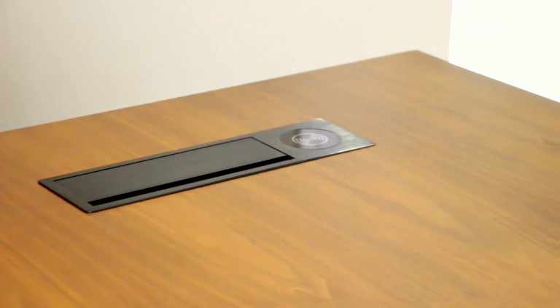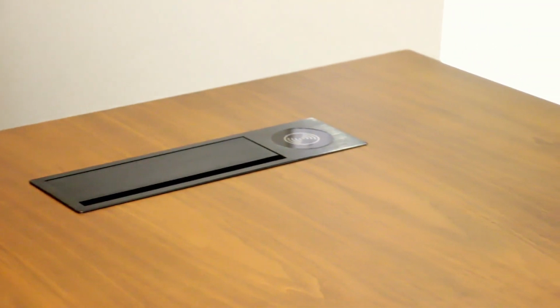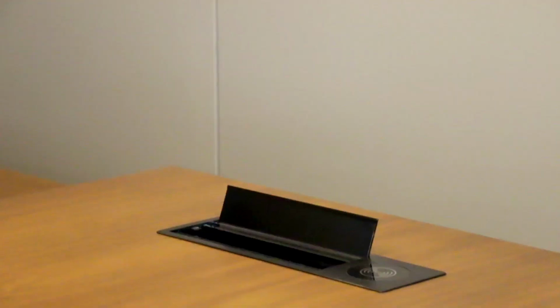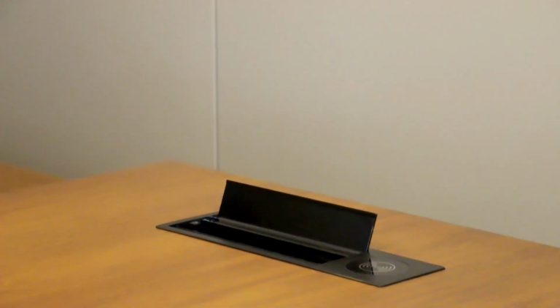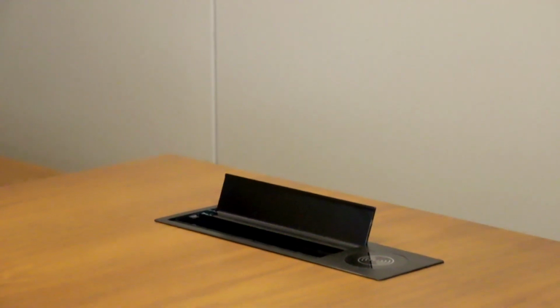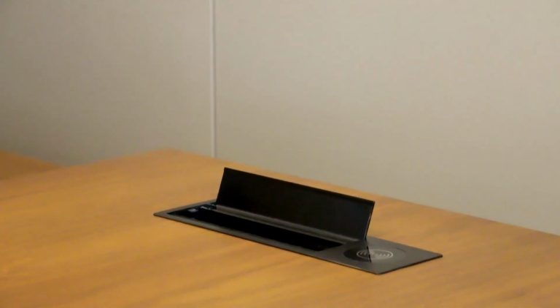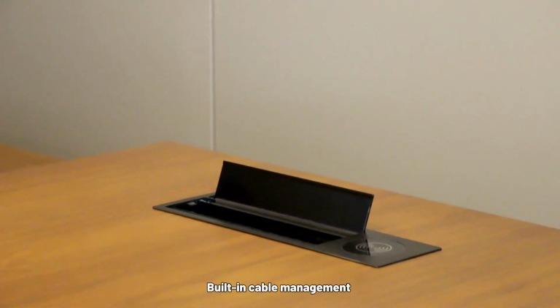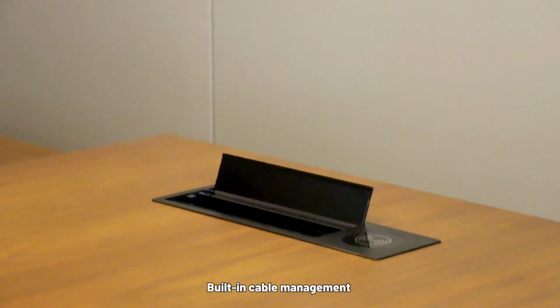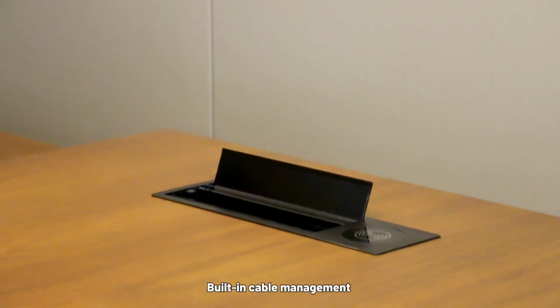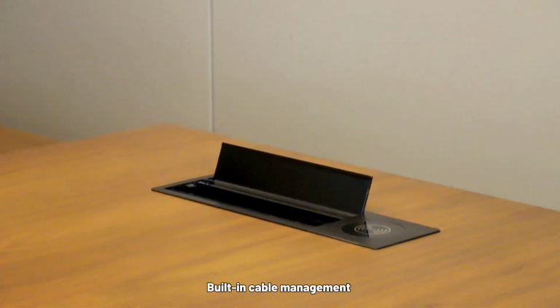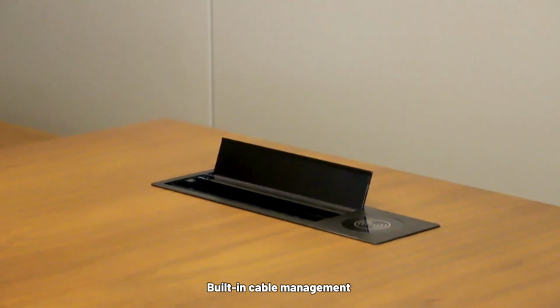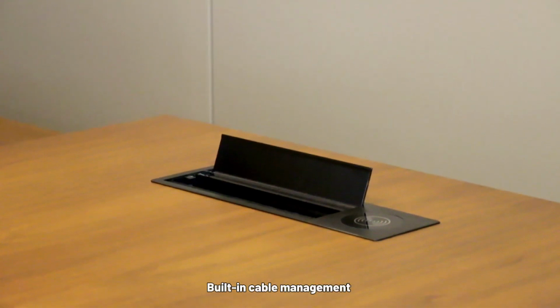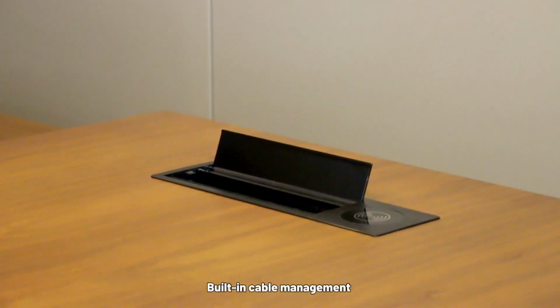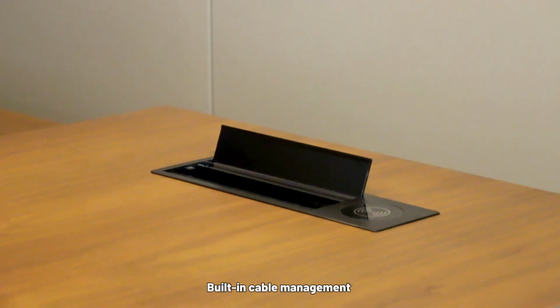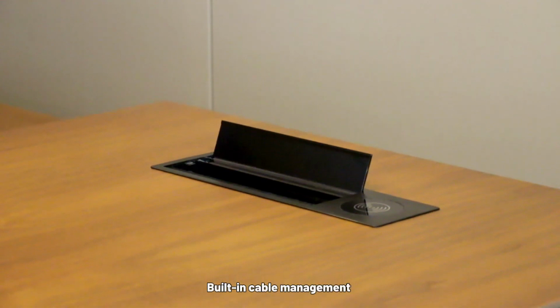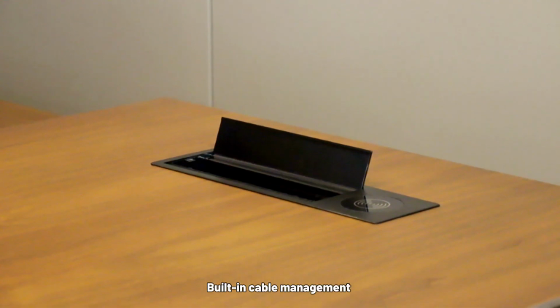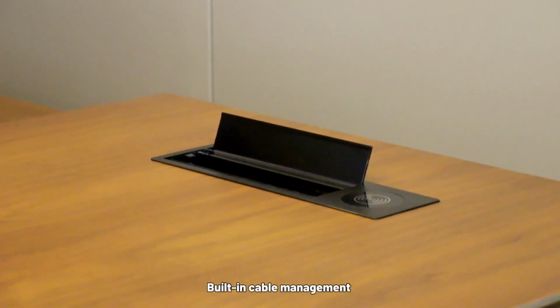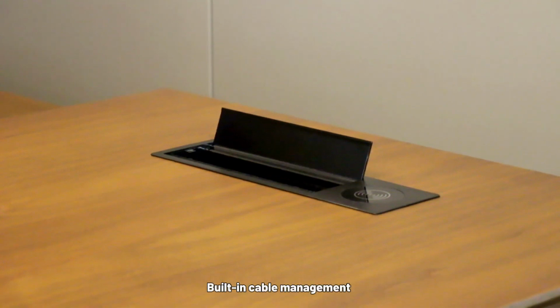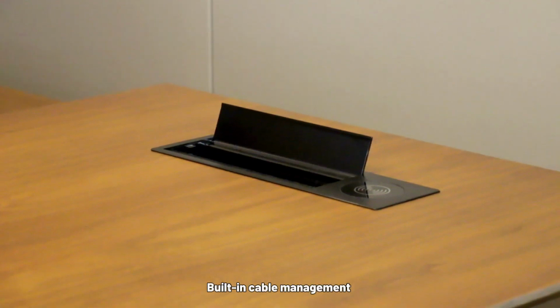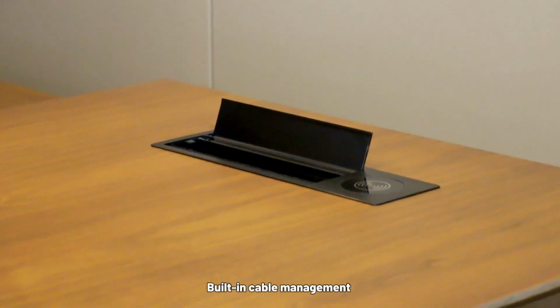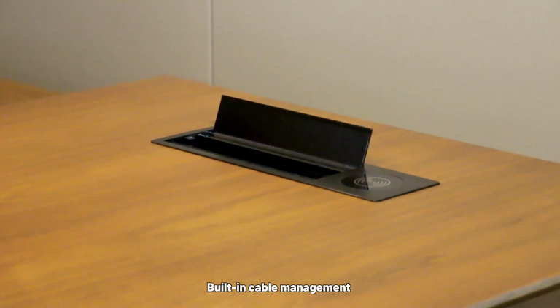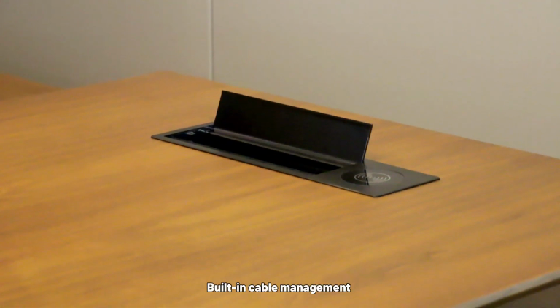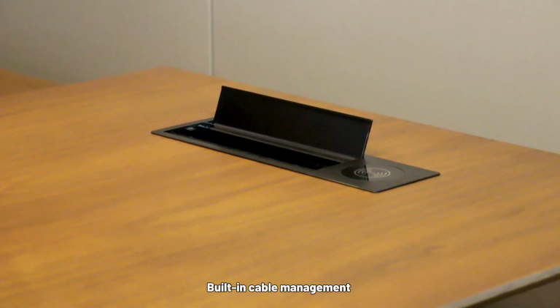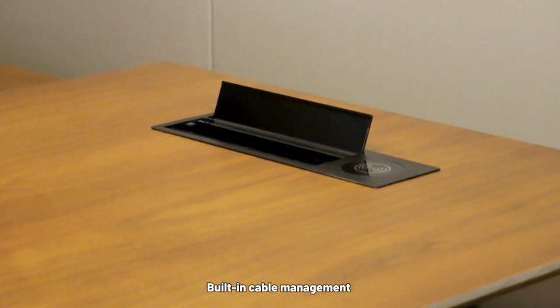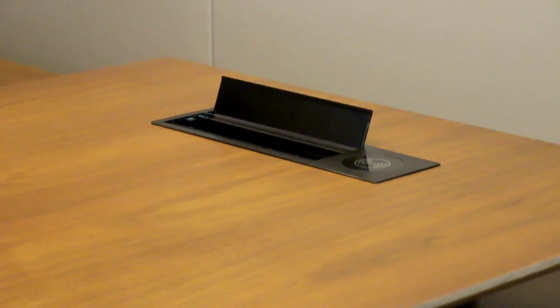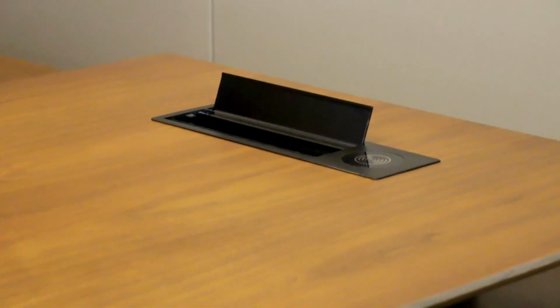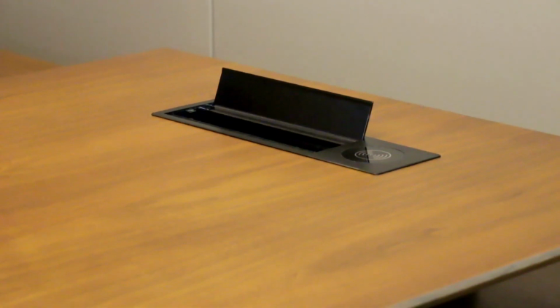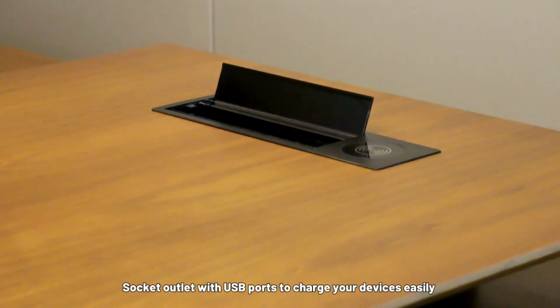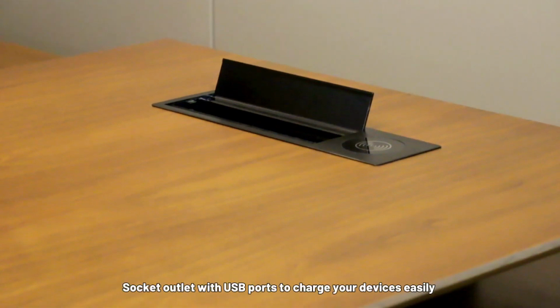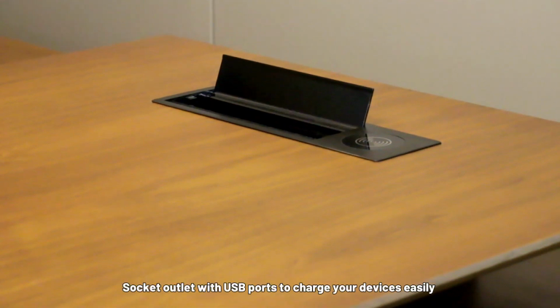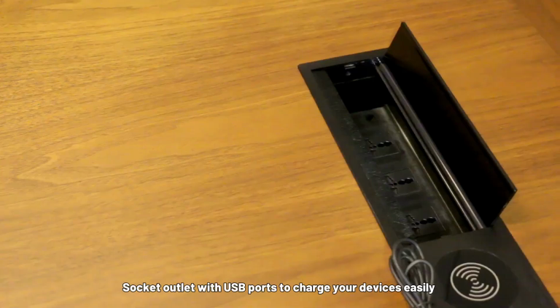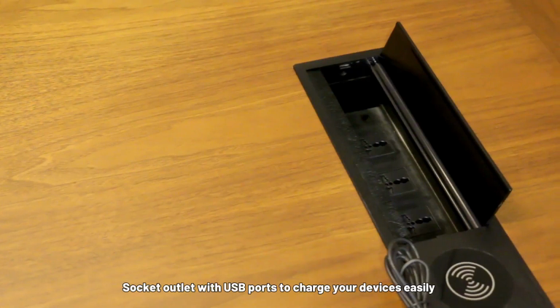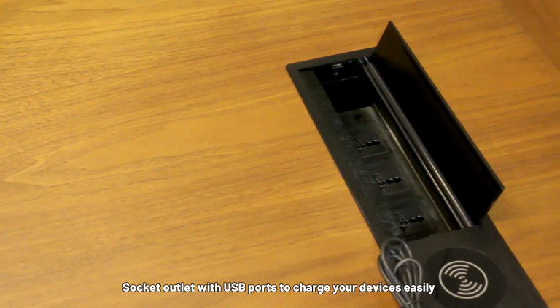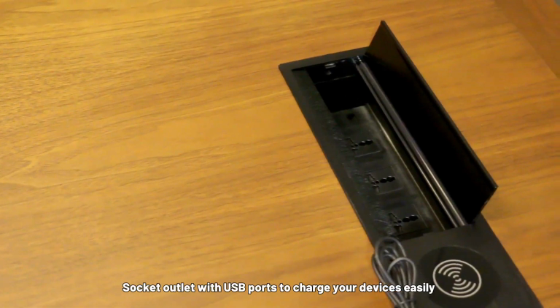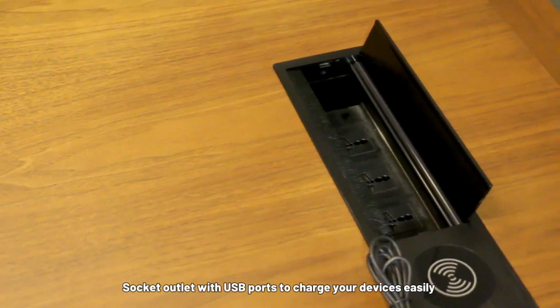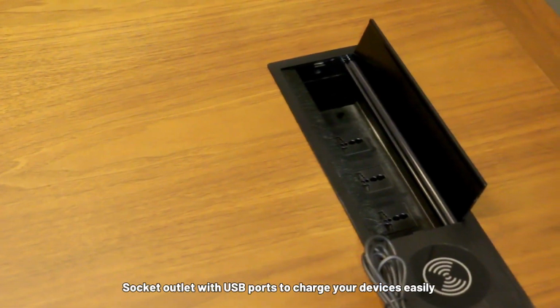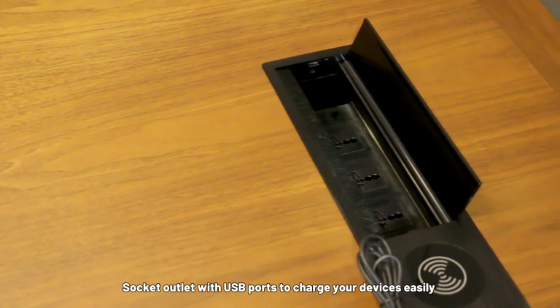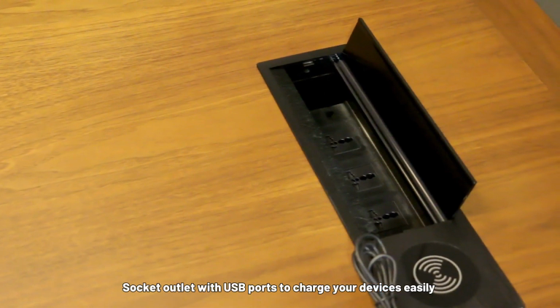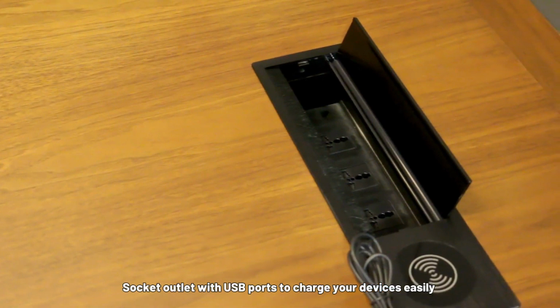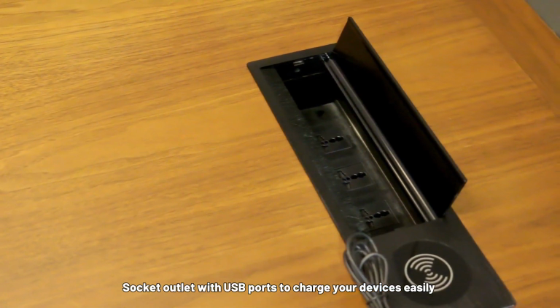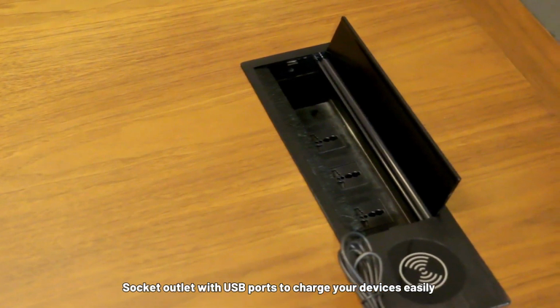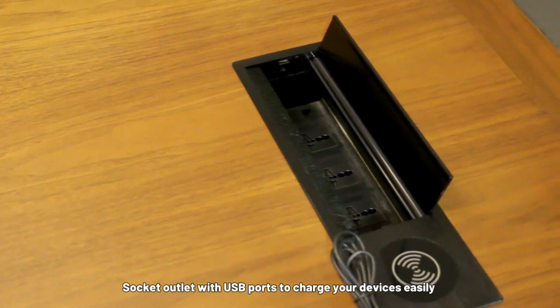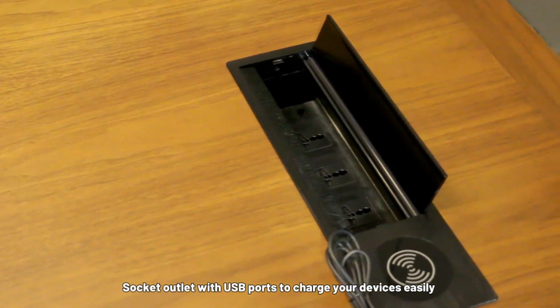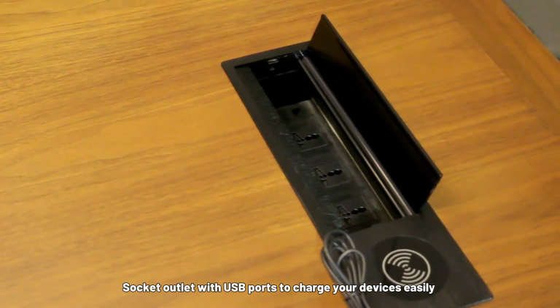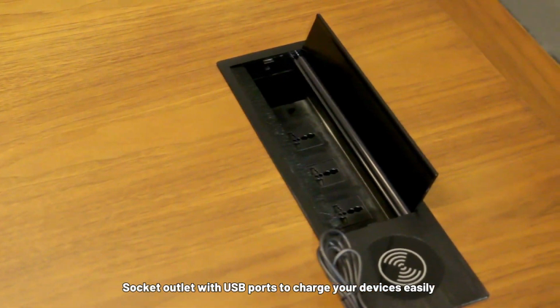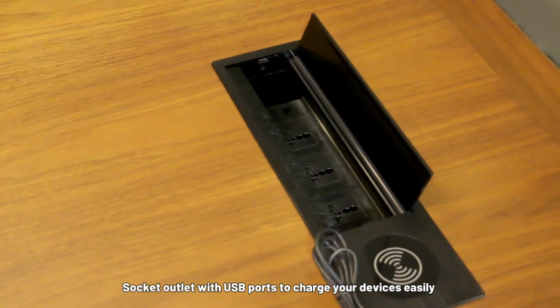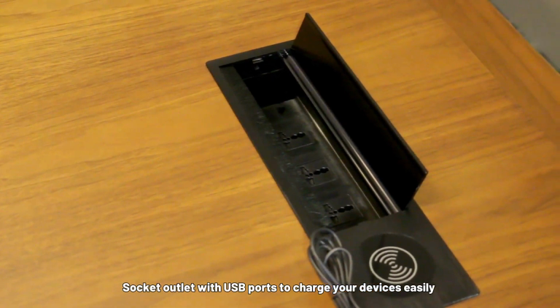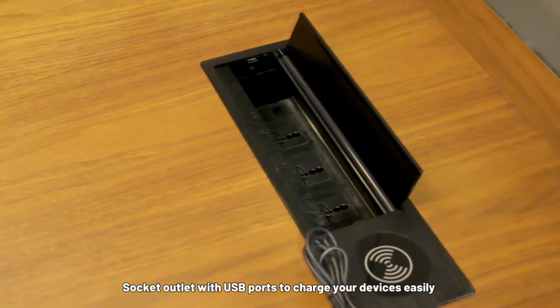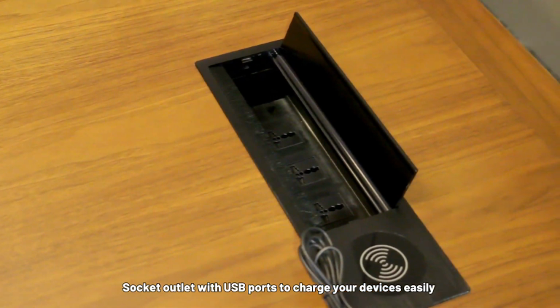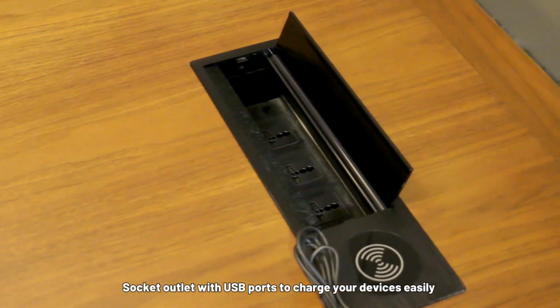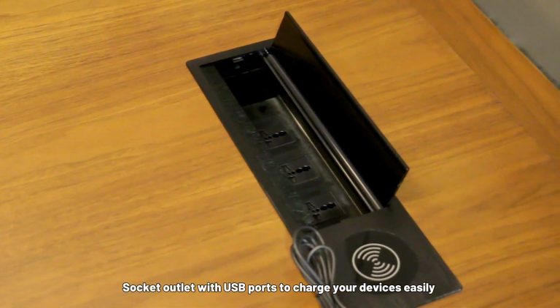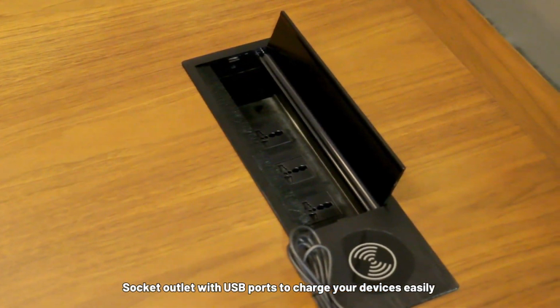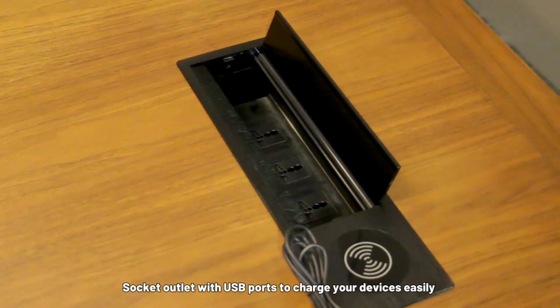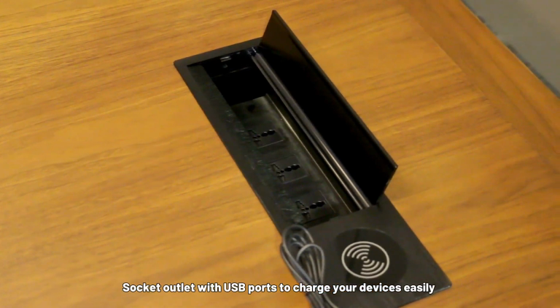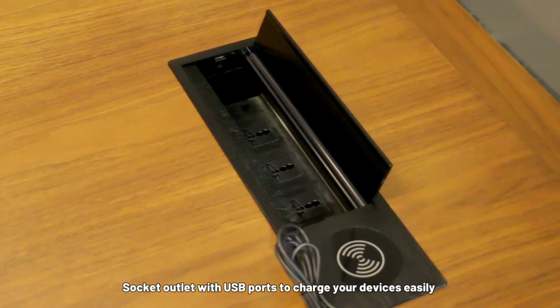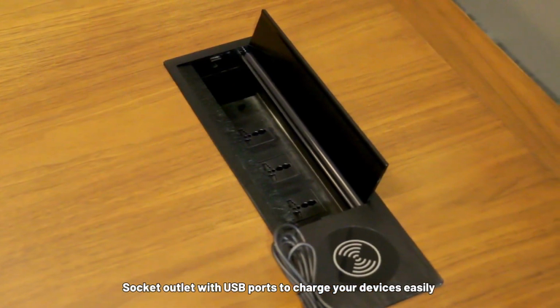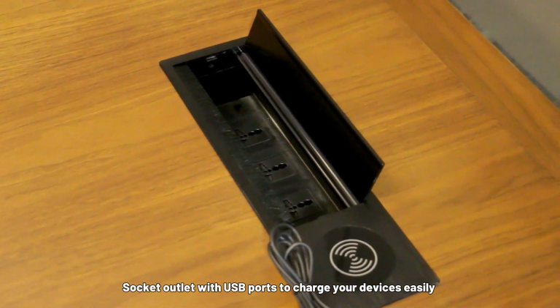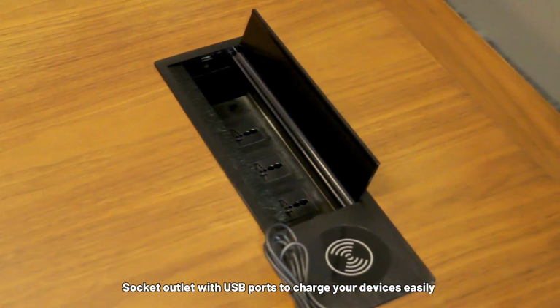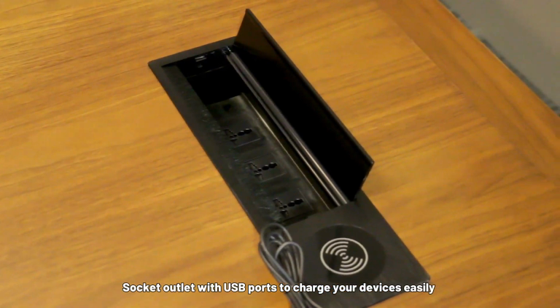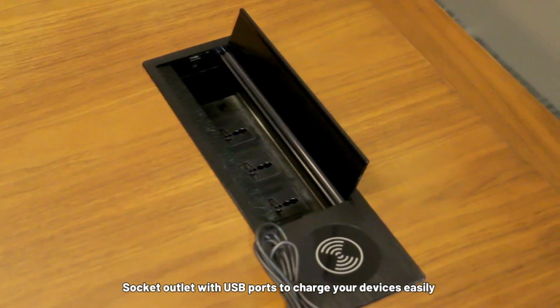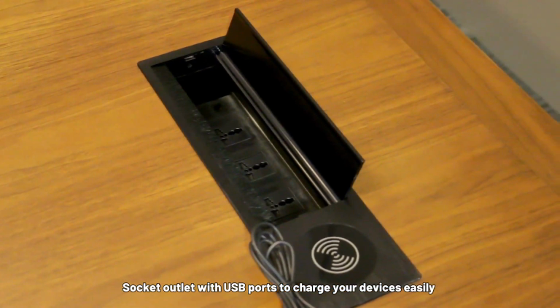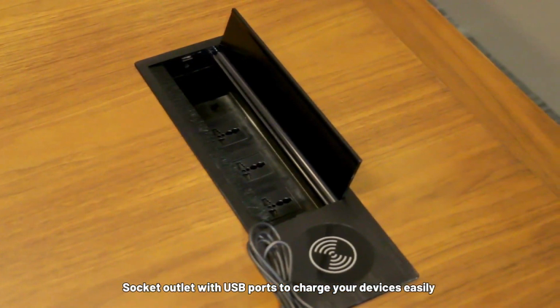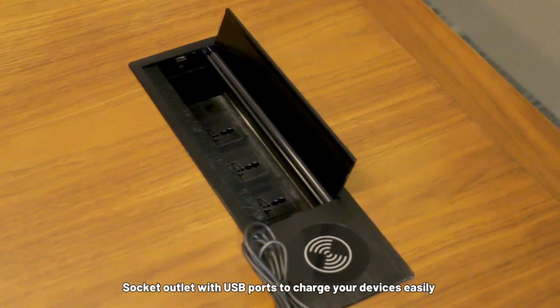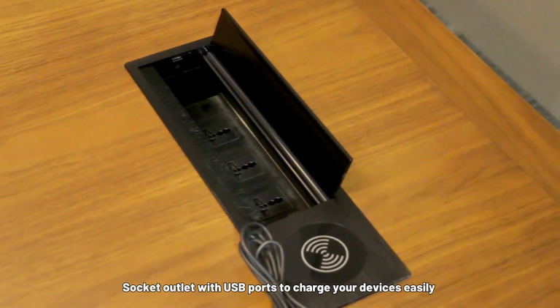Built-in cable management with a circuit outlet and USB ports to charge your devices easily.